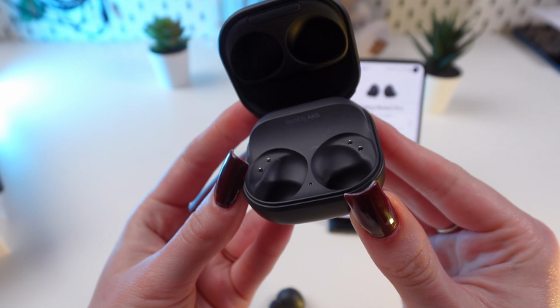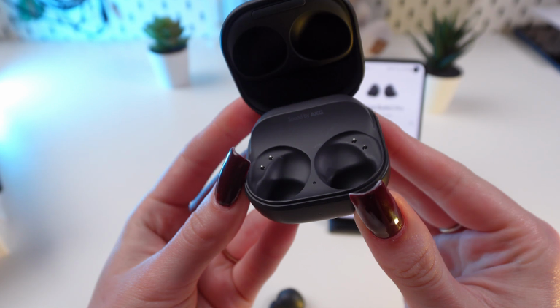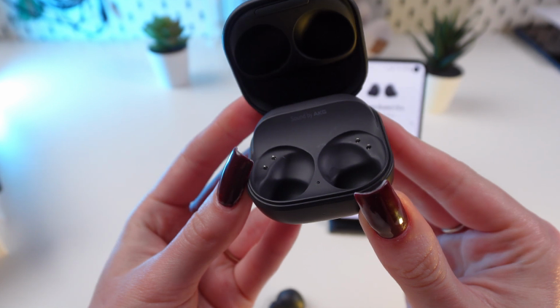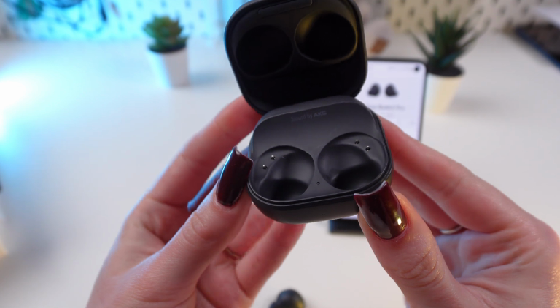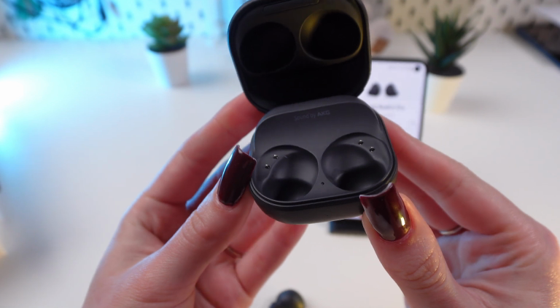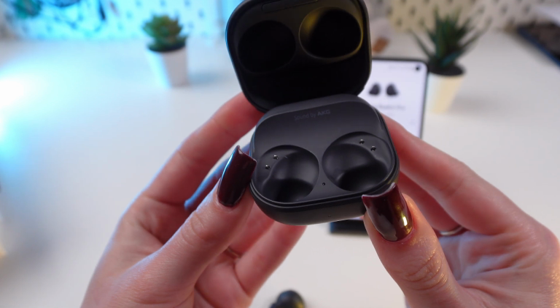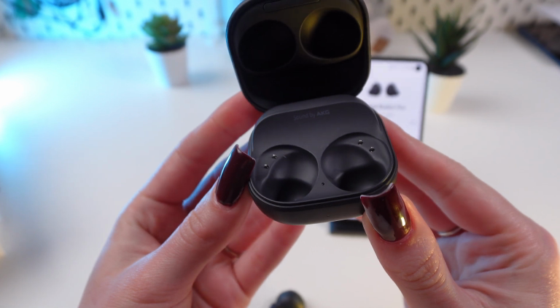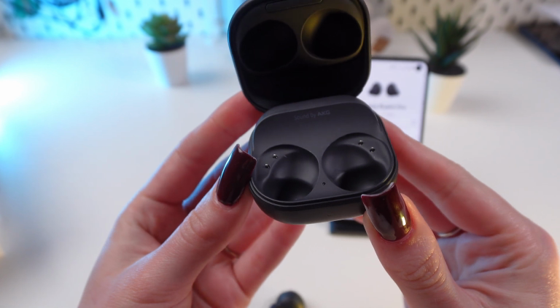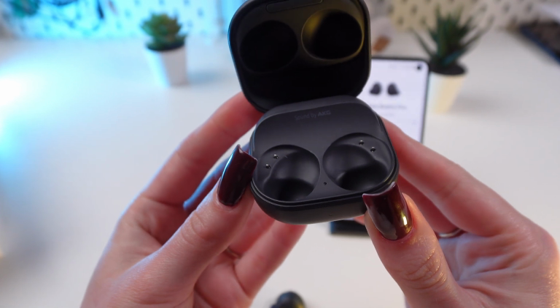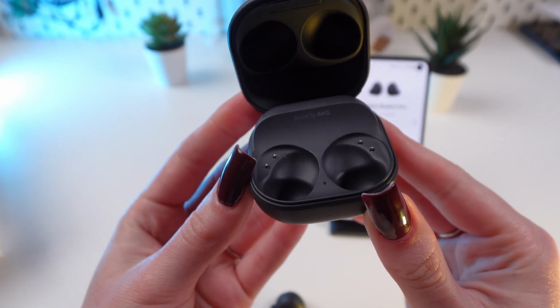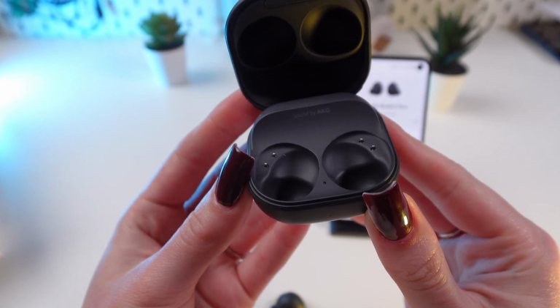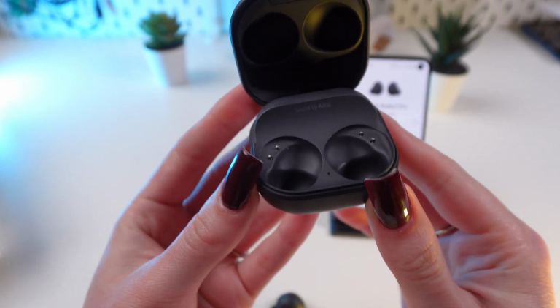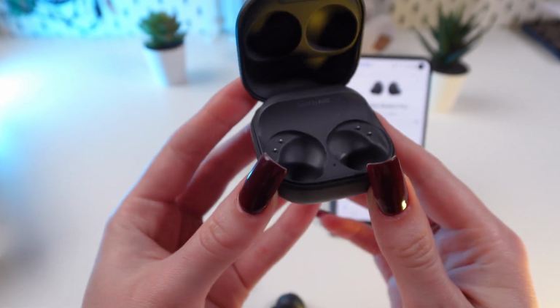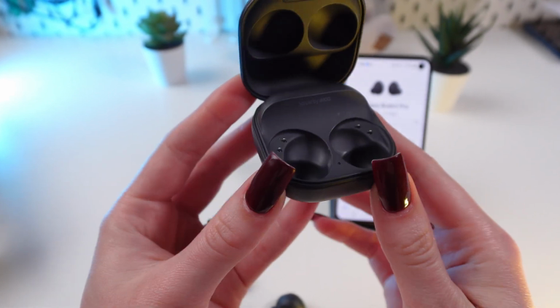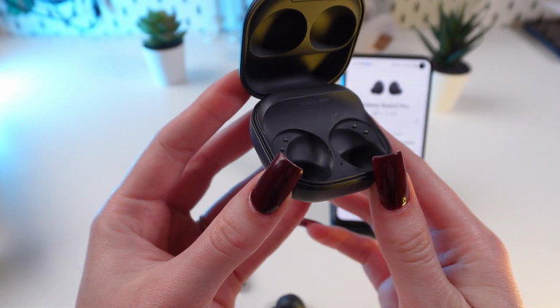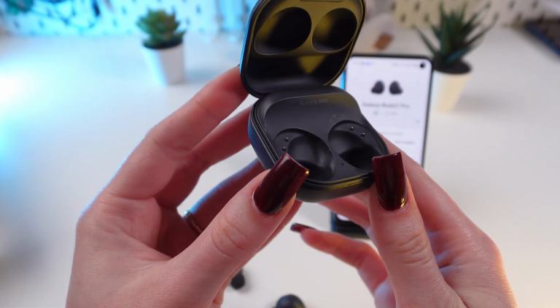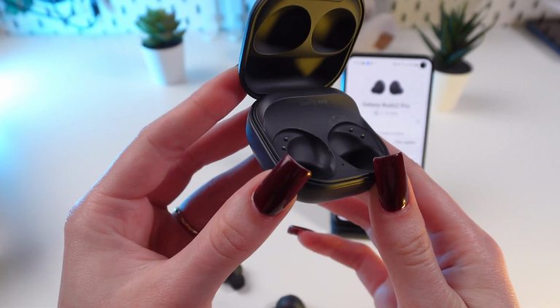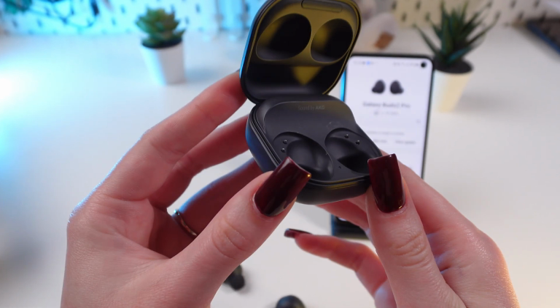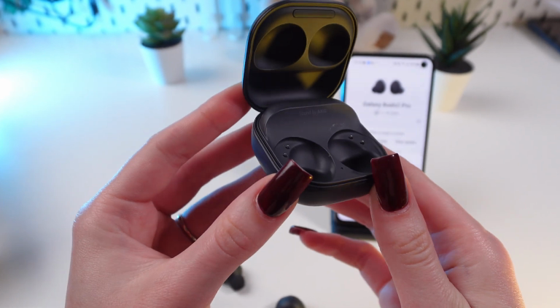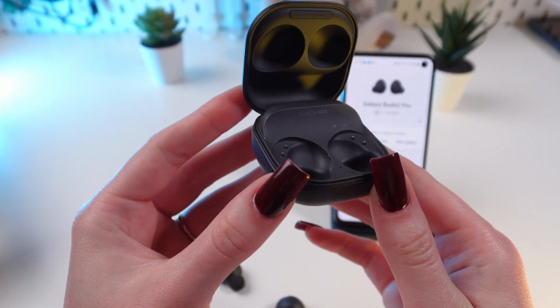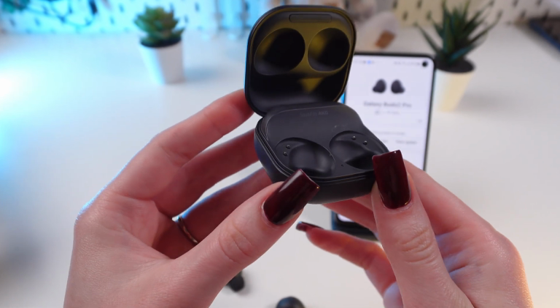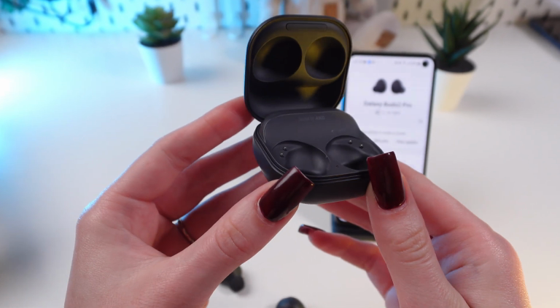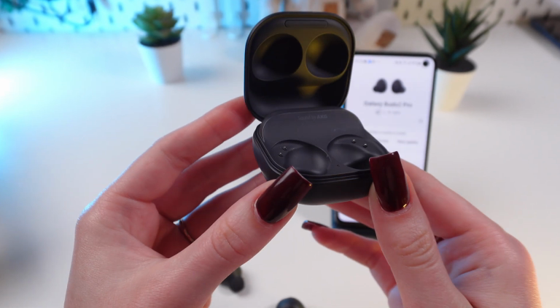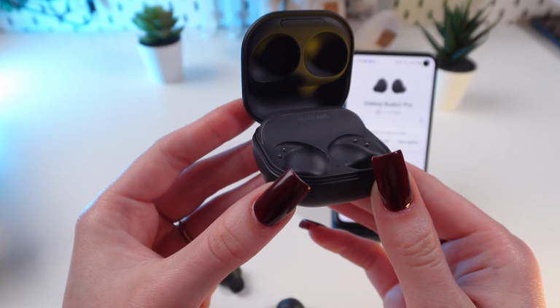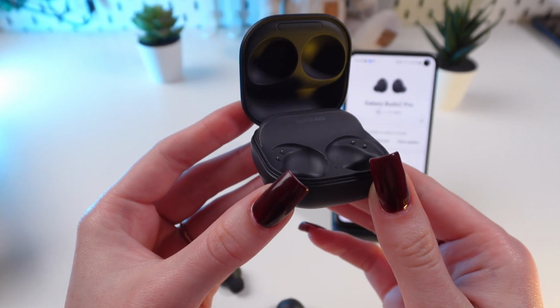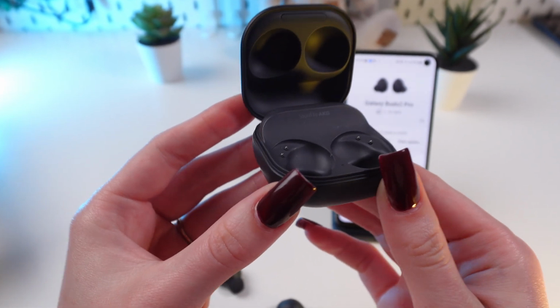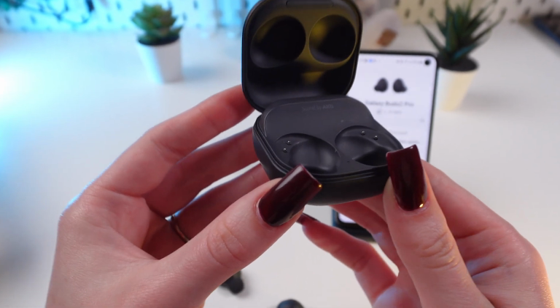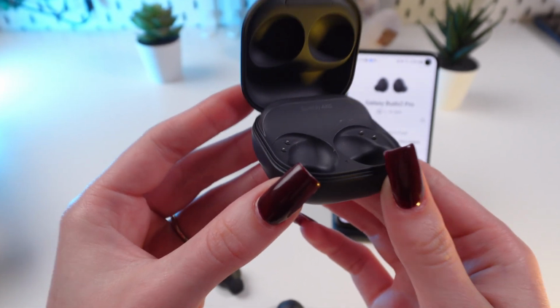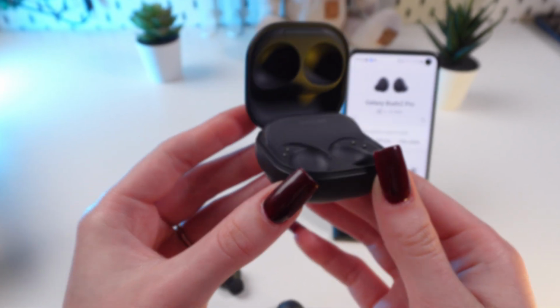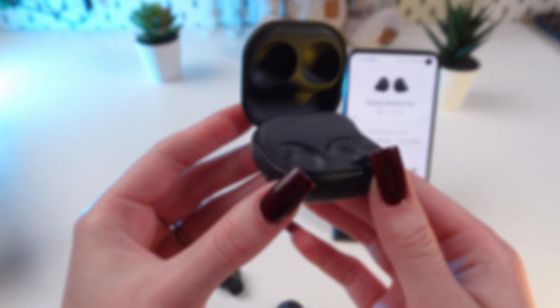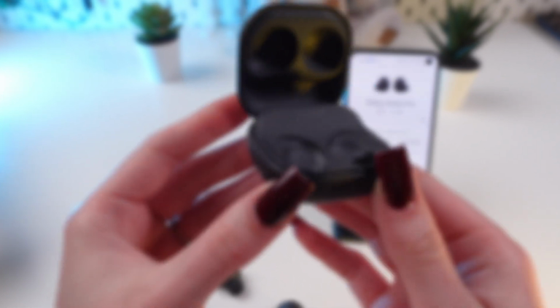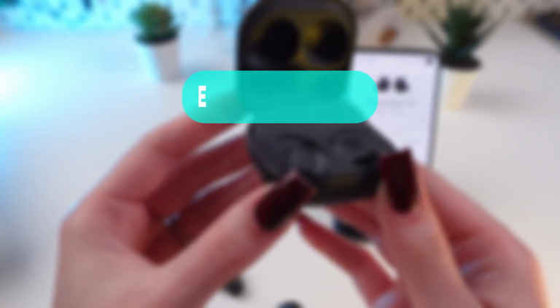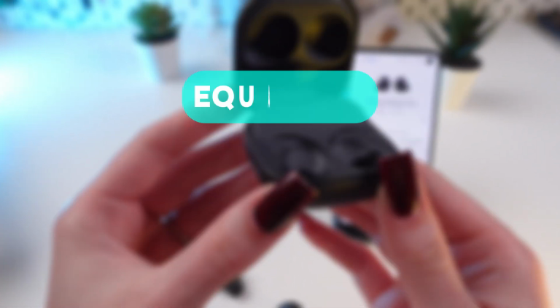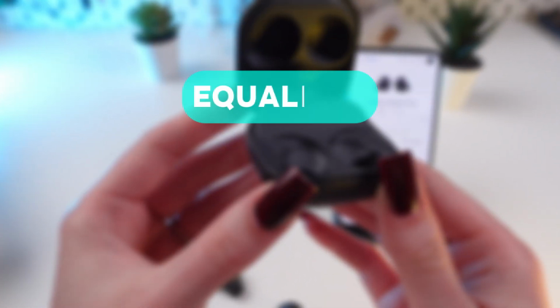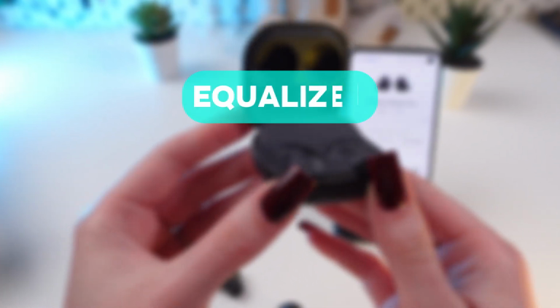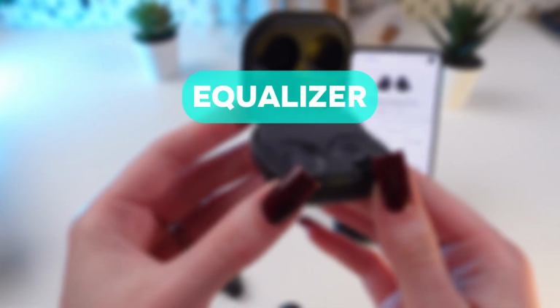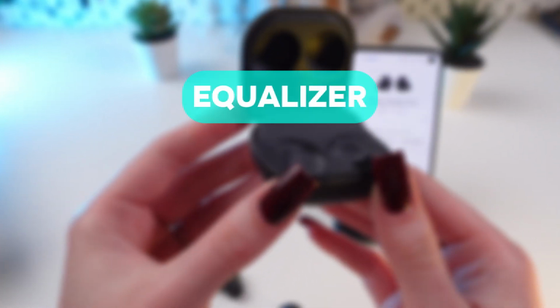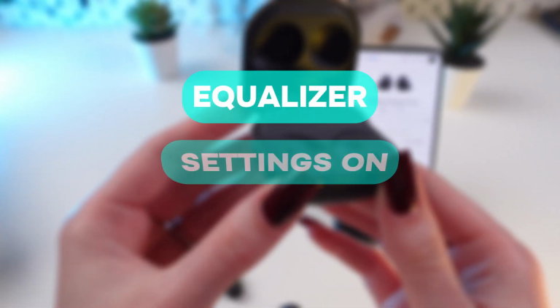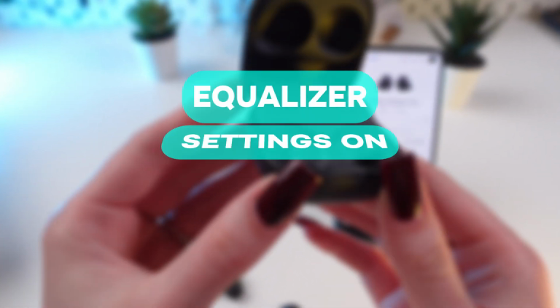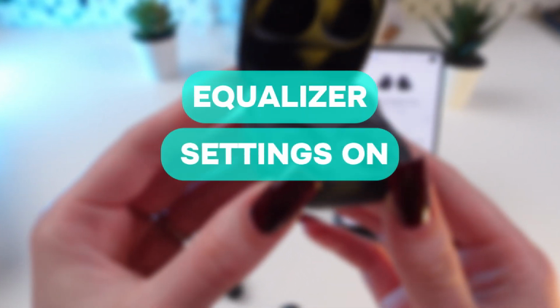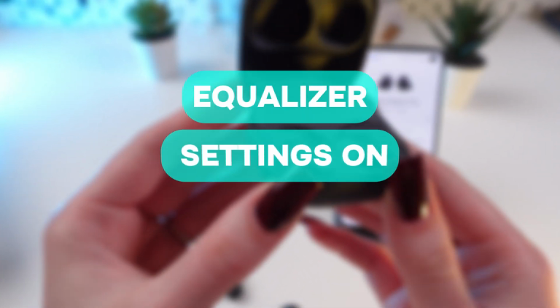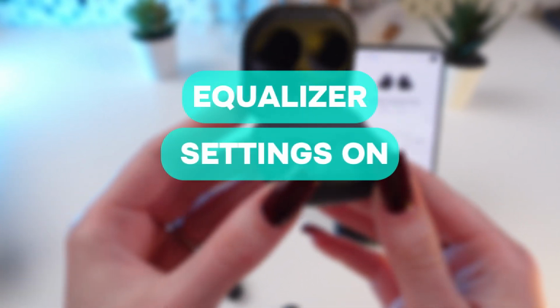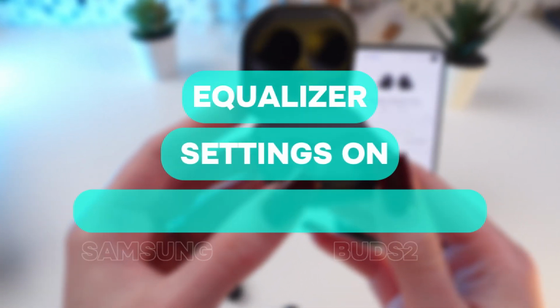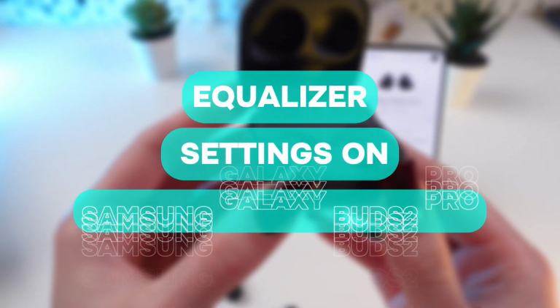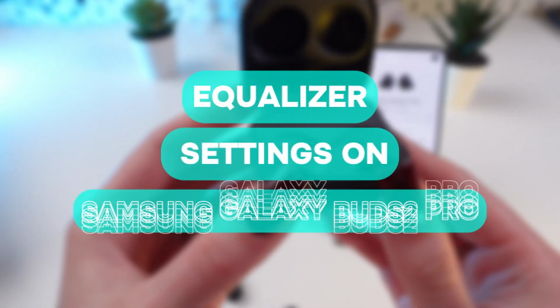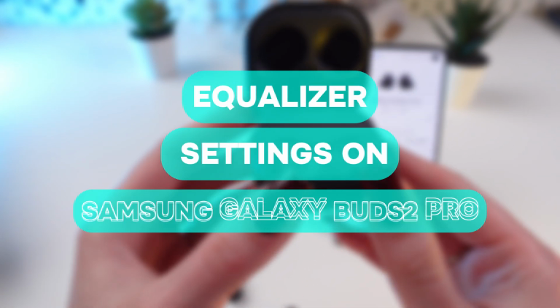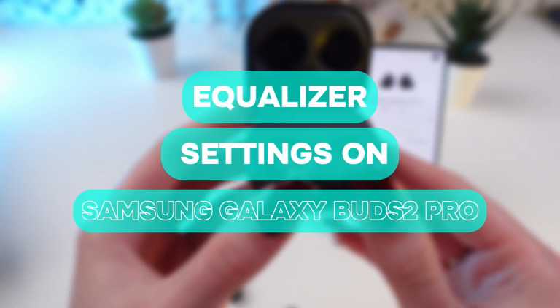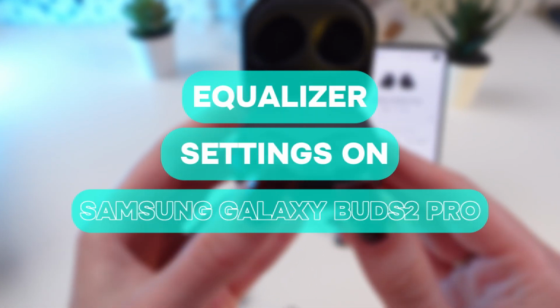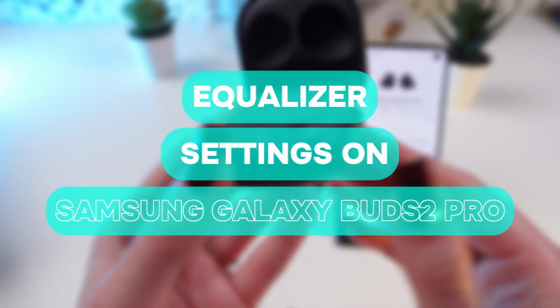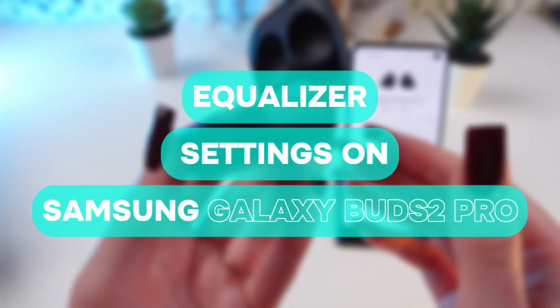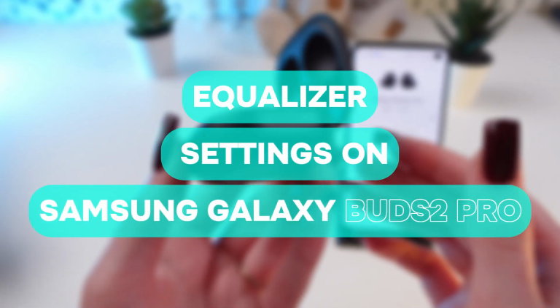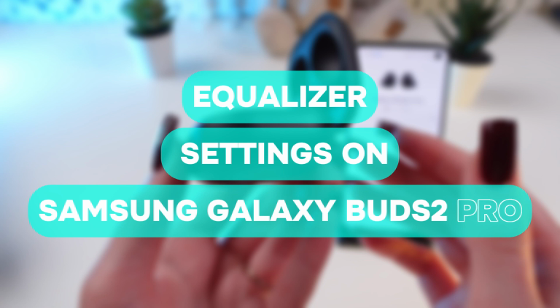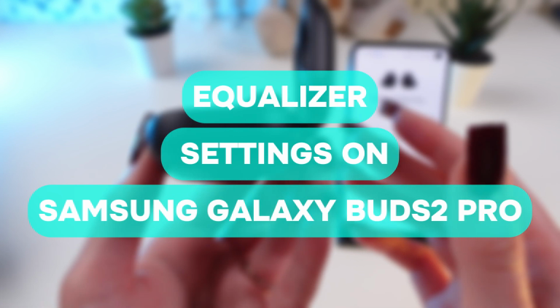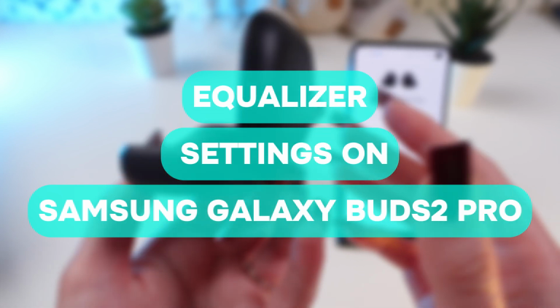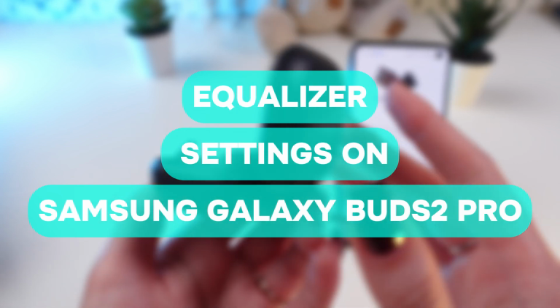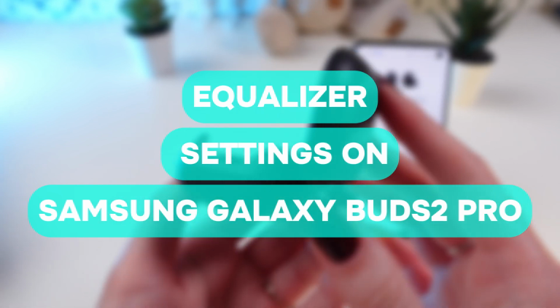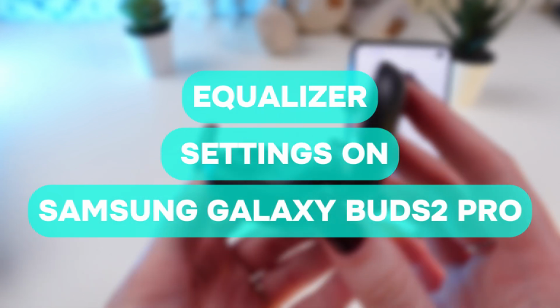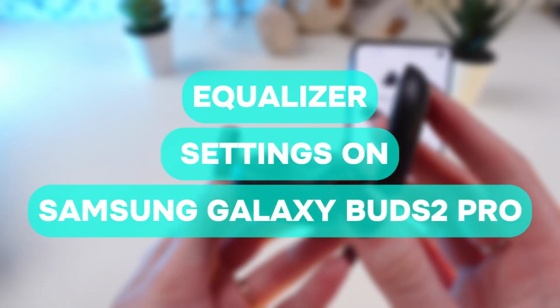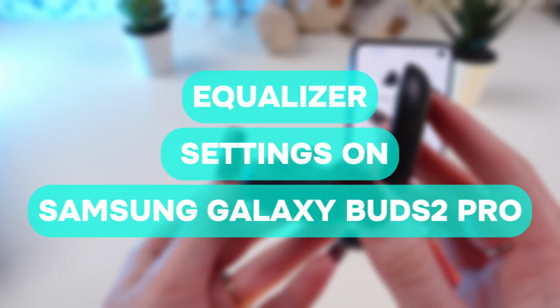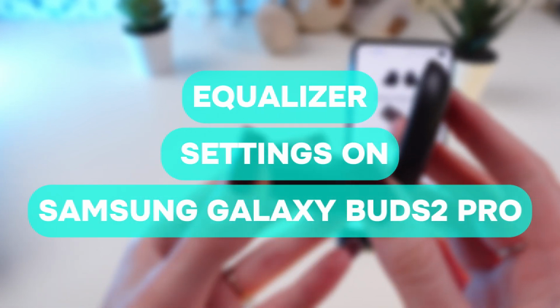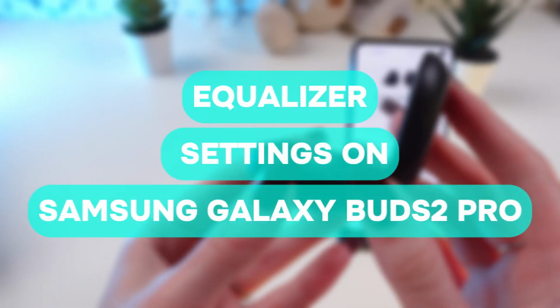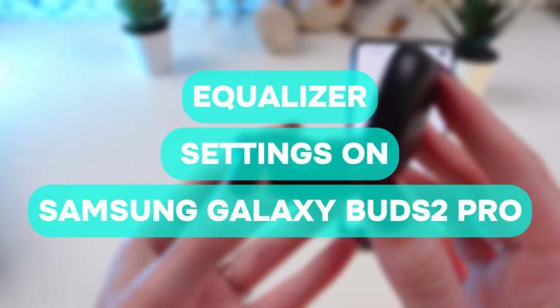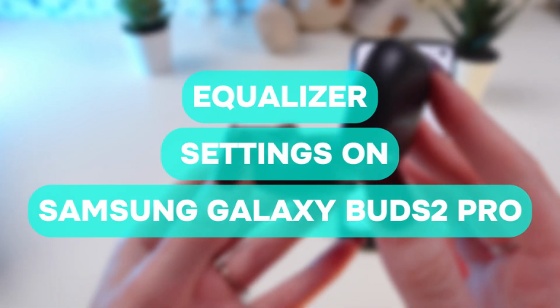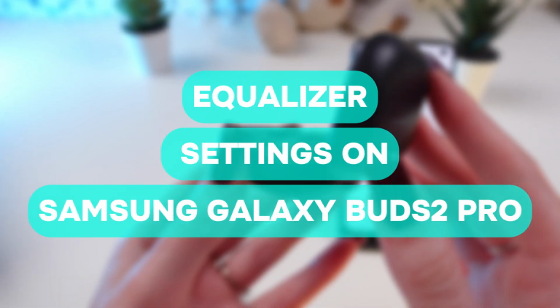Hey guys! In this video I'm going to show you how to use the sound equalizer on your Samsung Galaxy Buds 2 Pro earplugs.